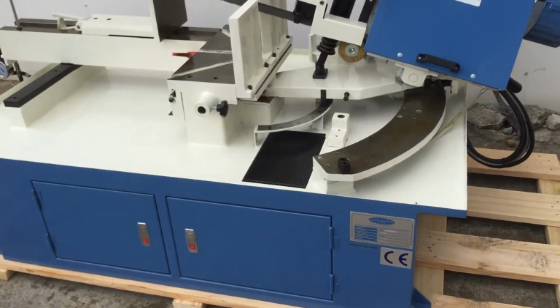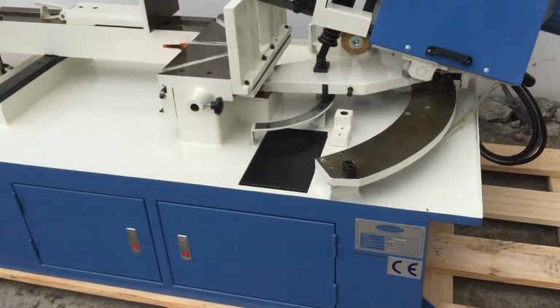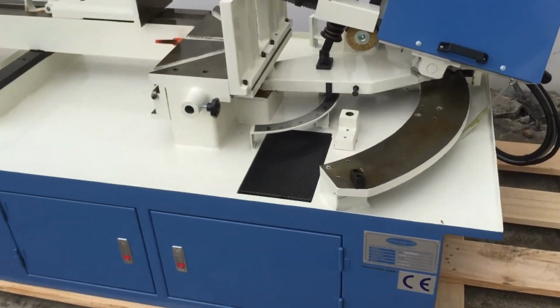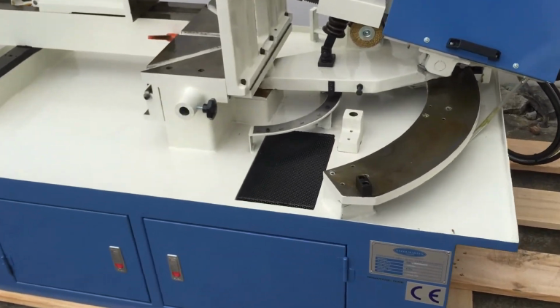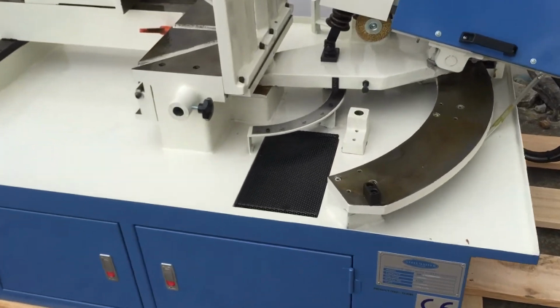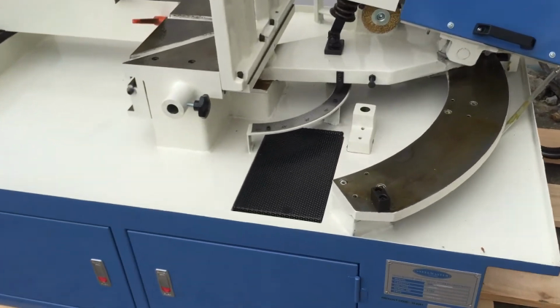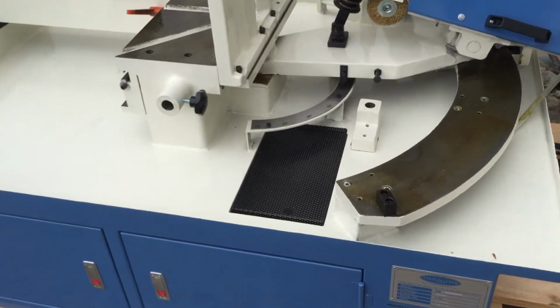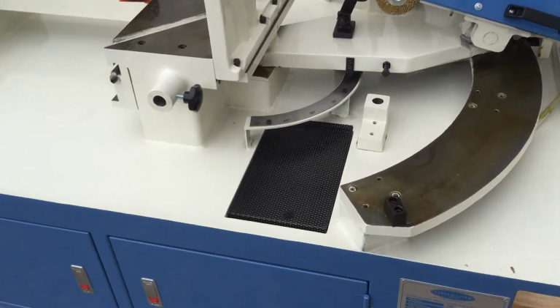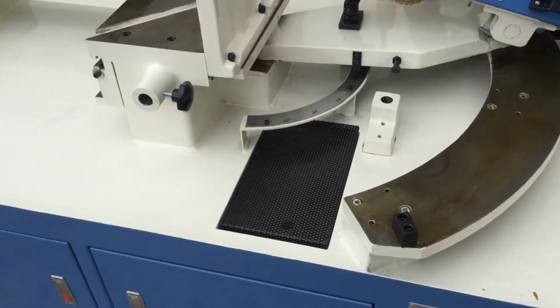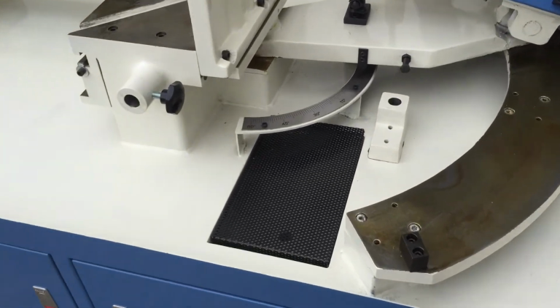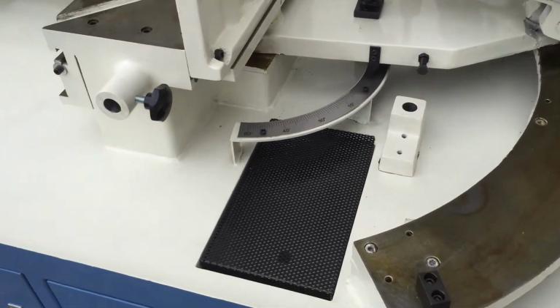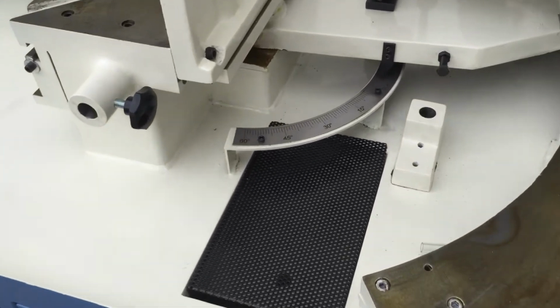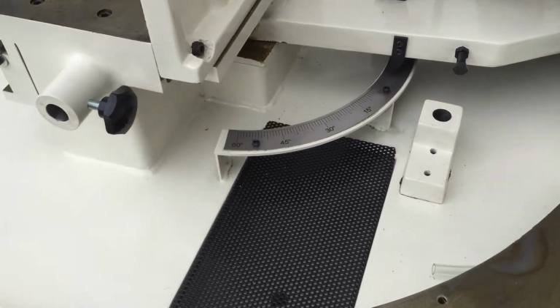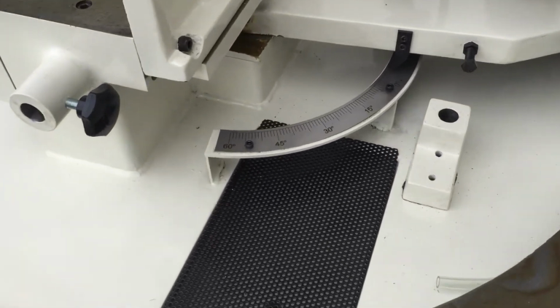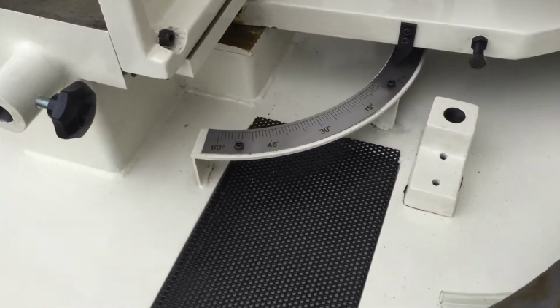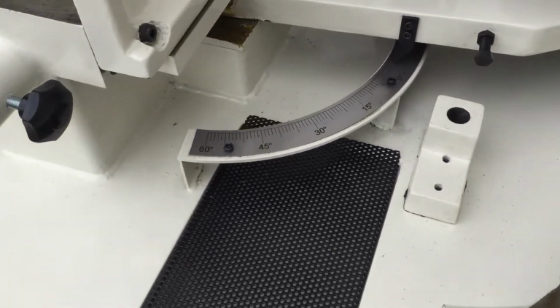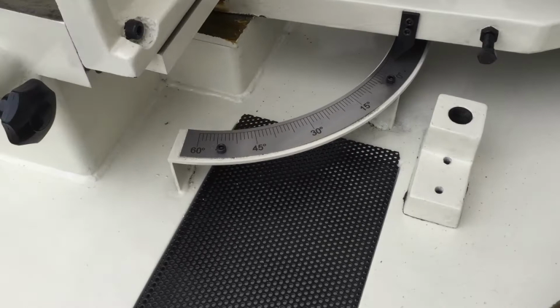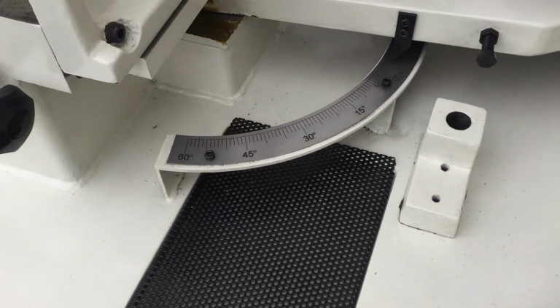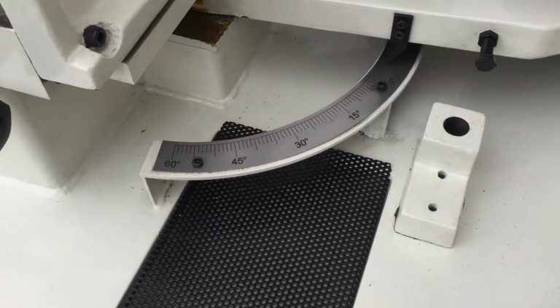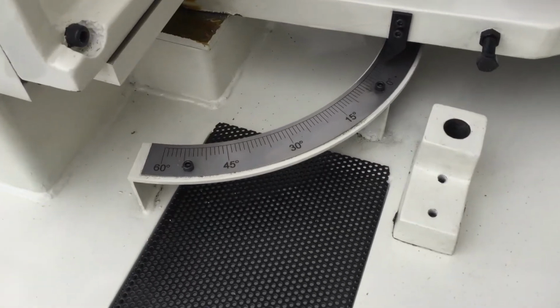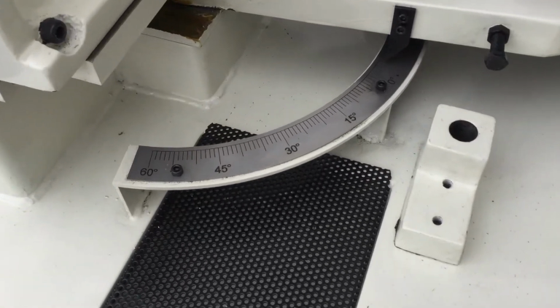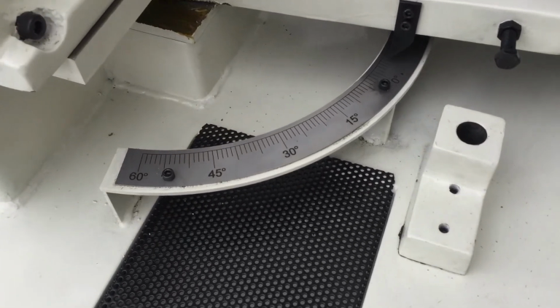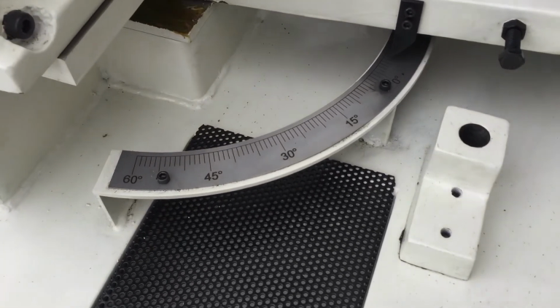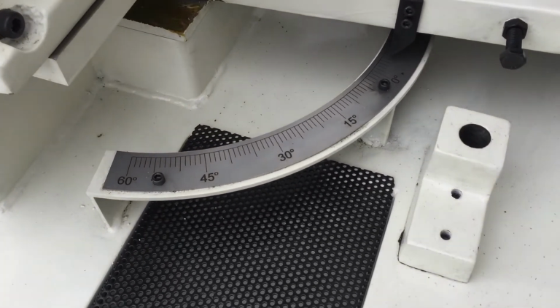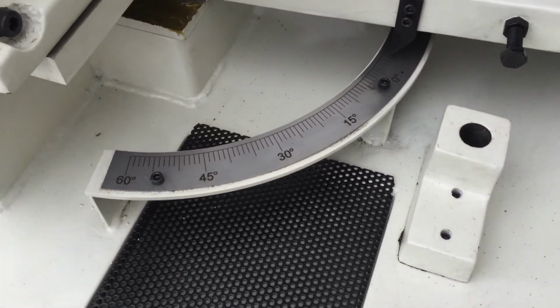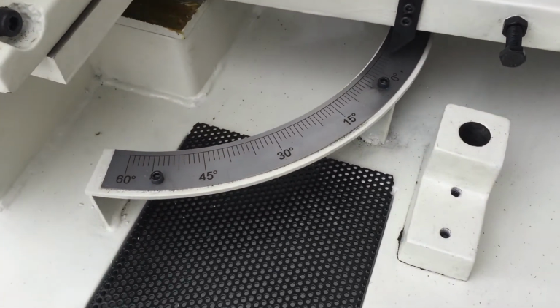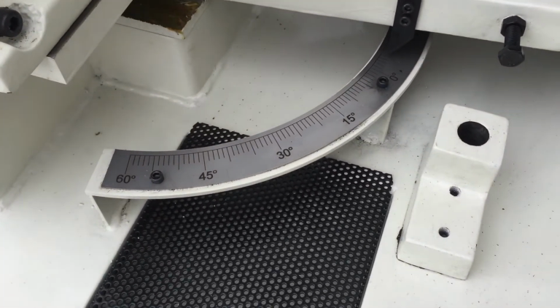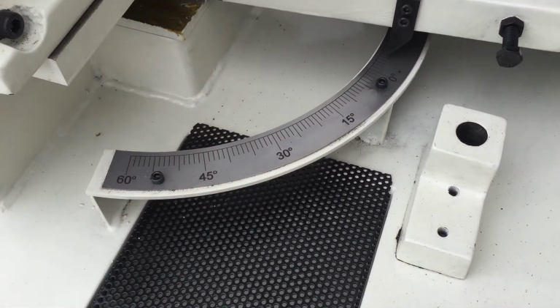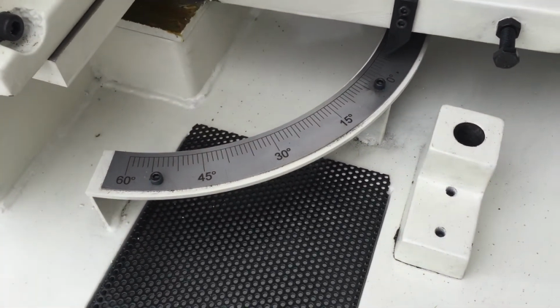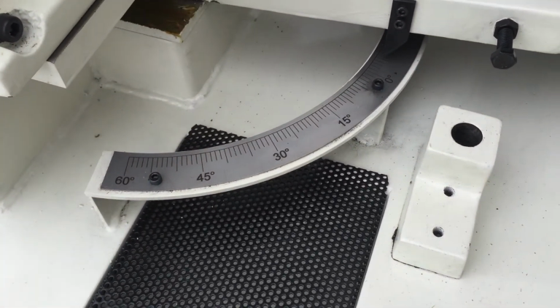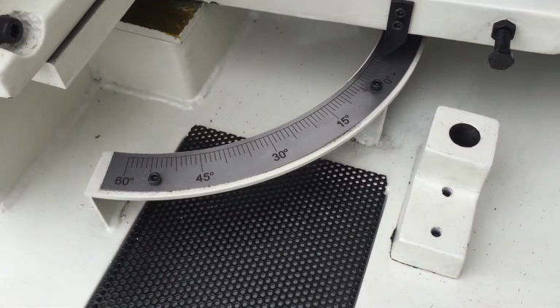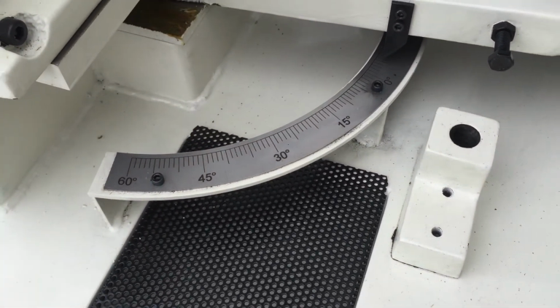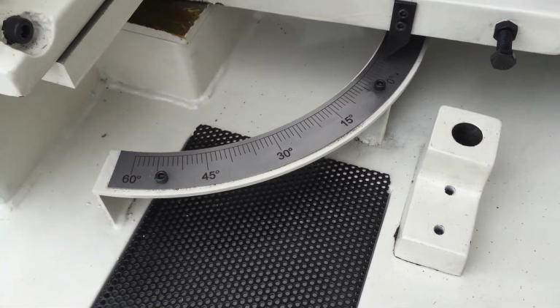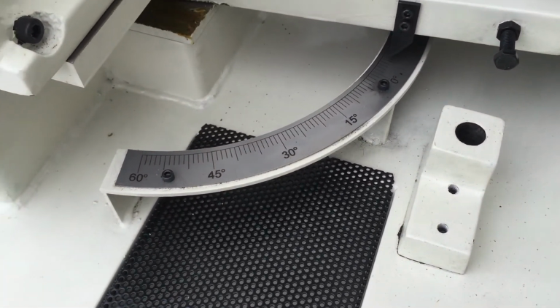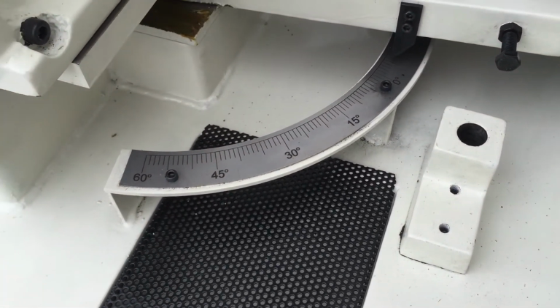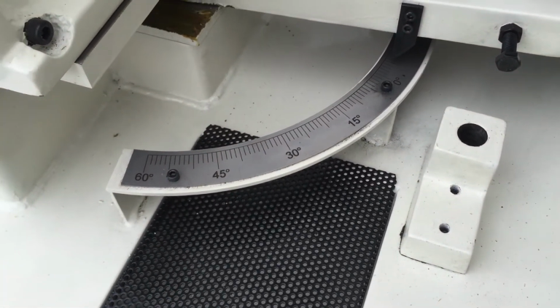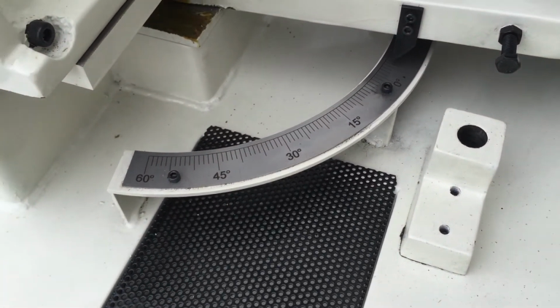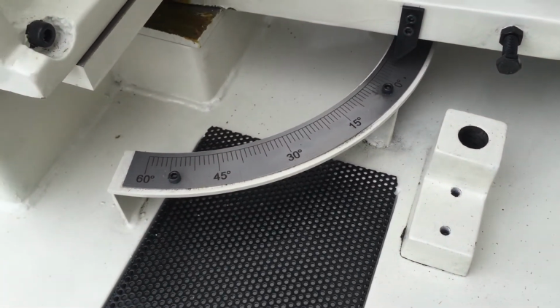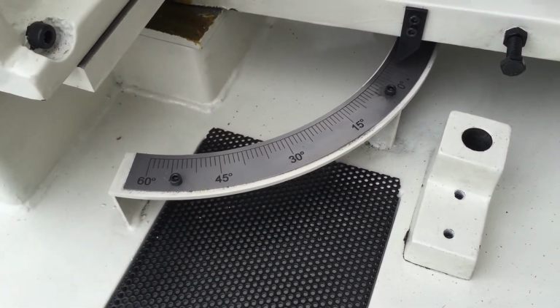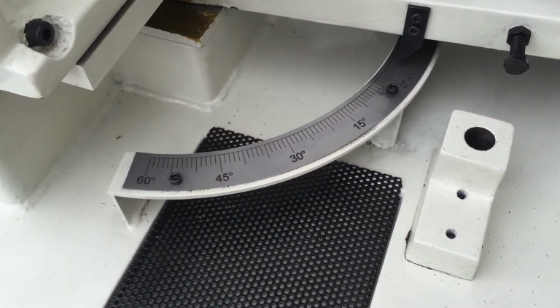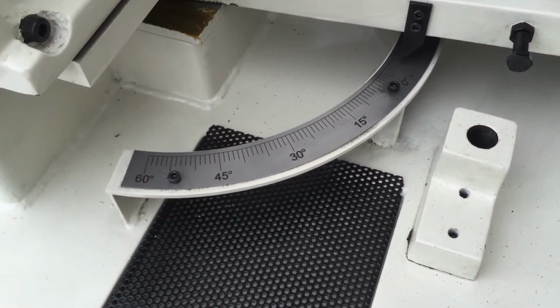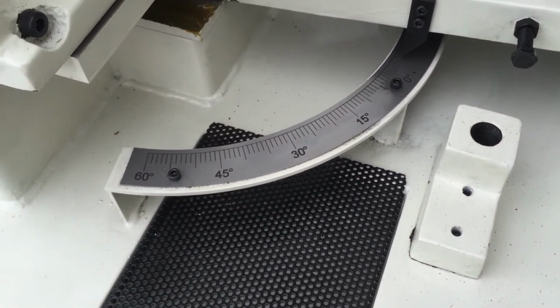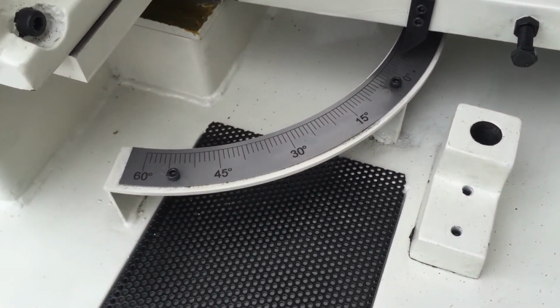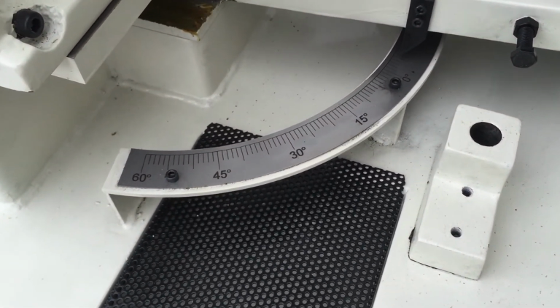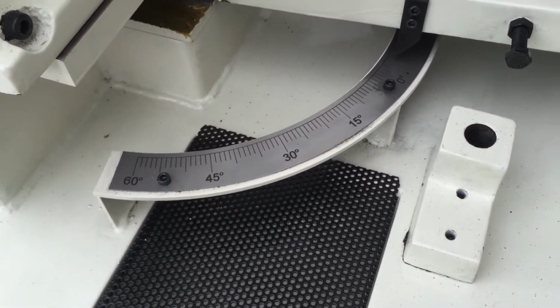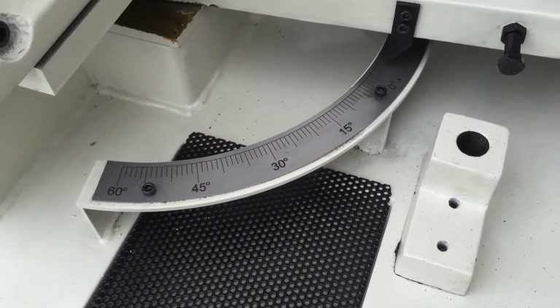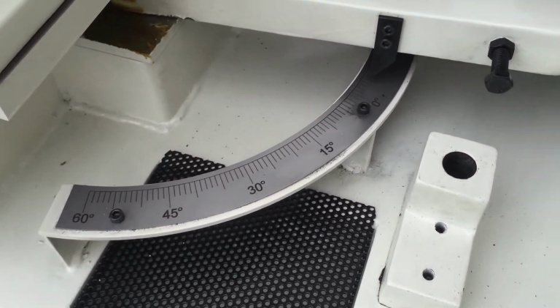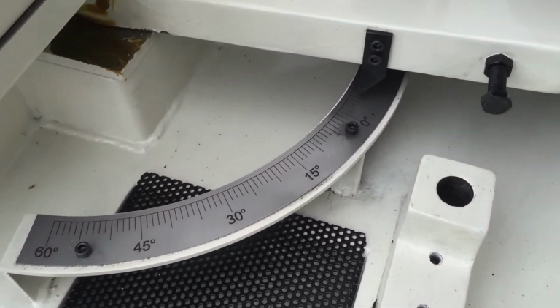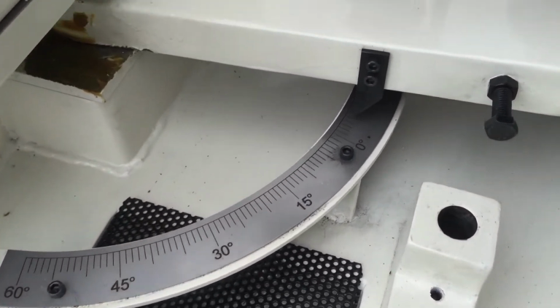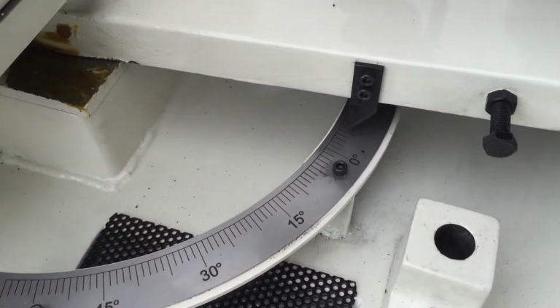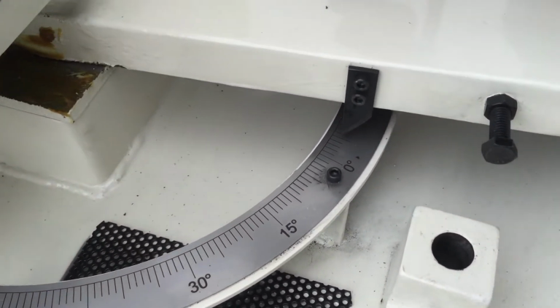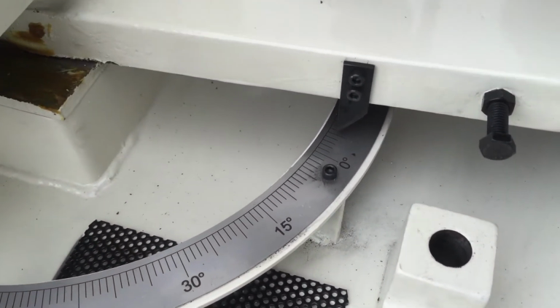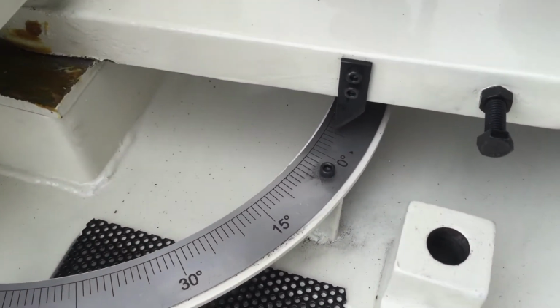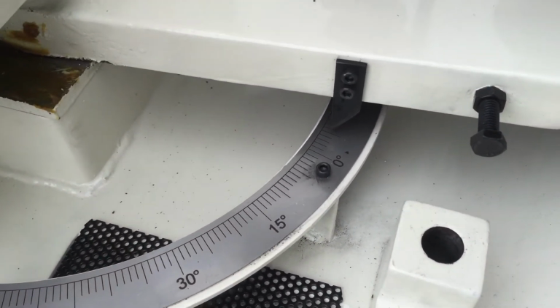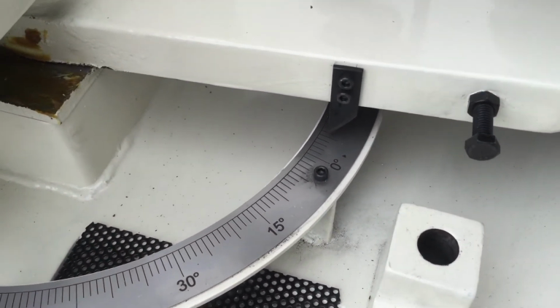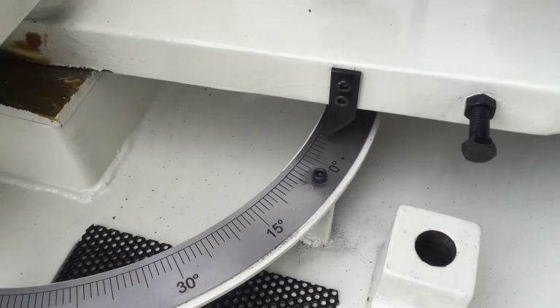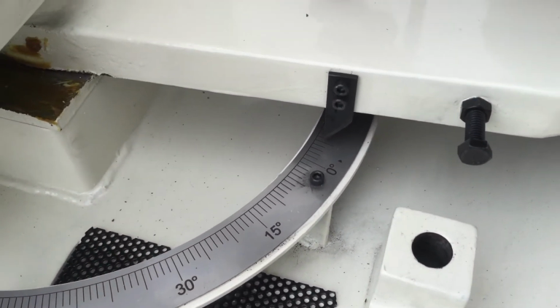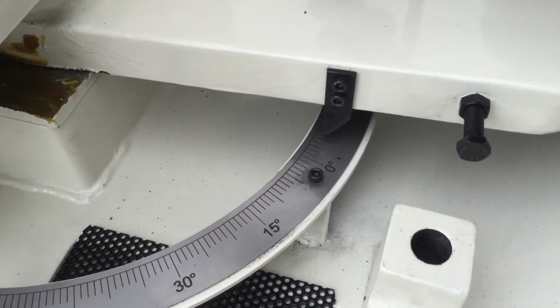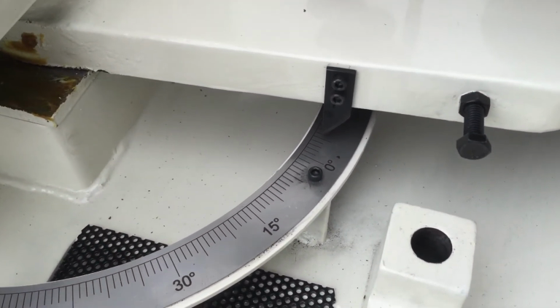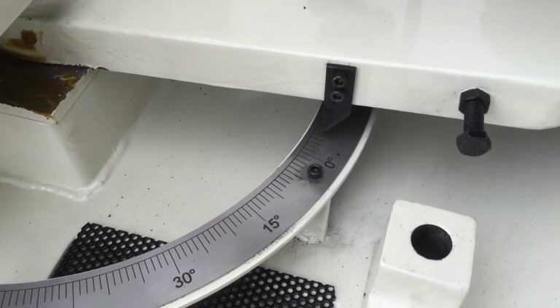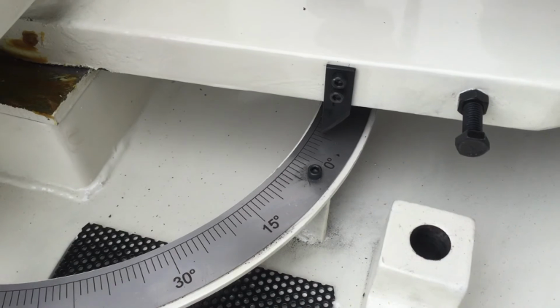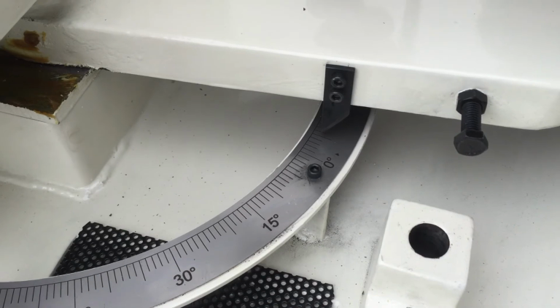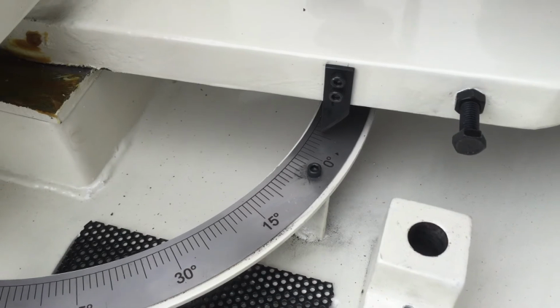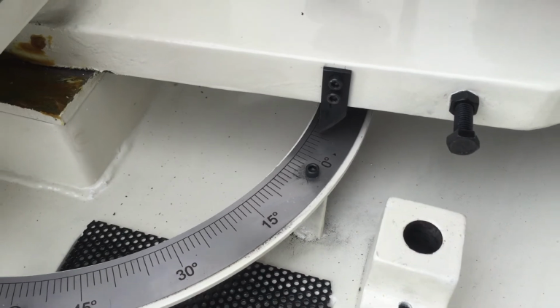As we can see here on the scales, the mitre is manually set to where you want it to go, calibrated, and there's your degree set there.